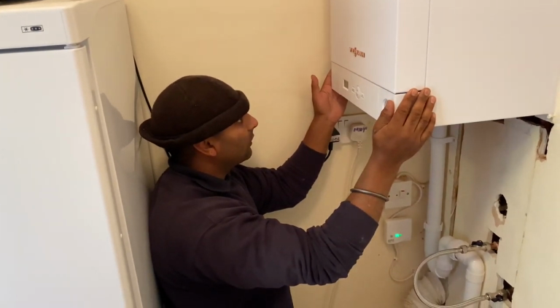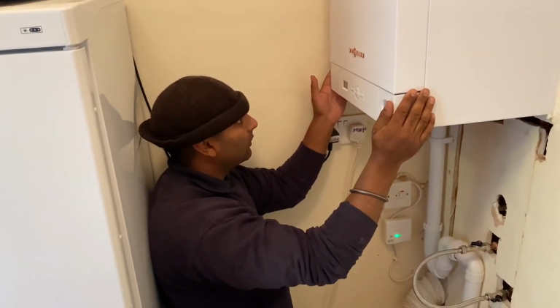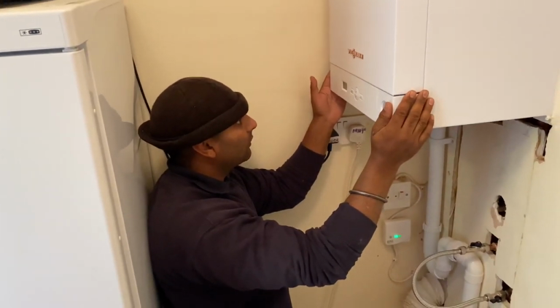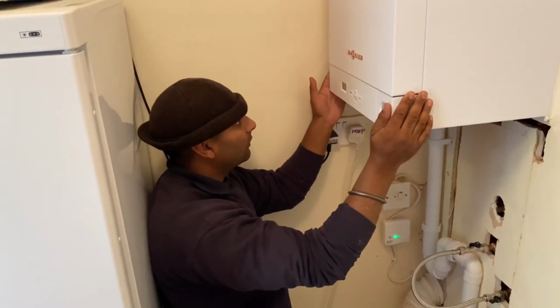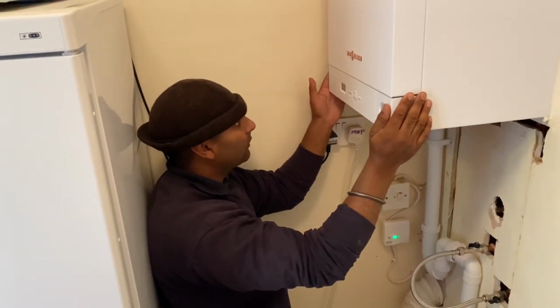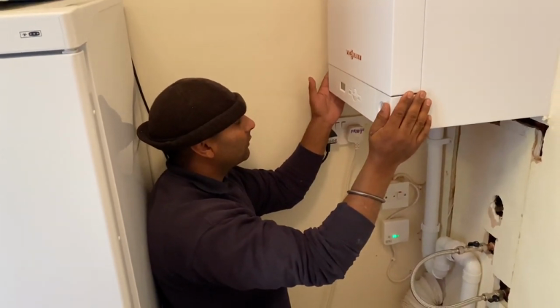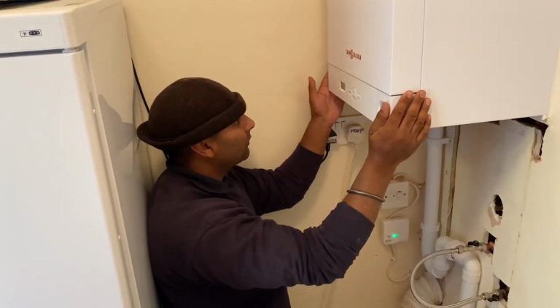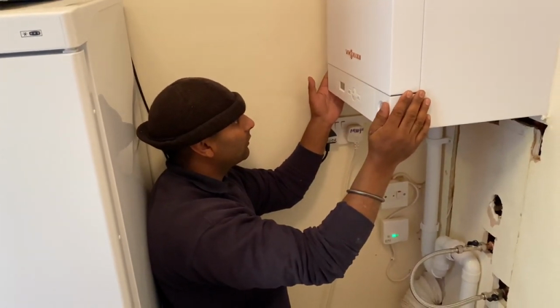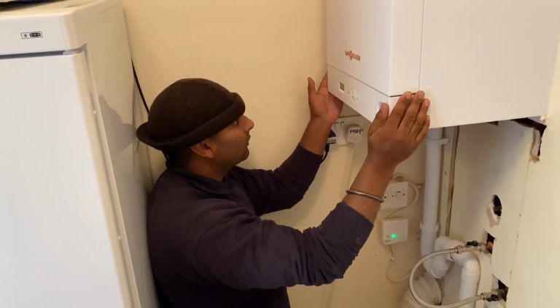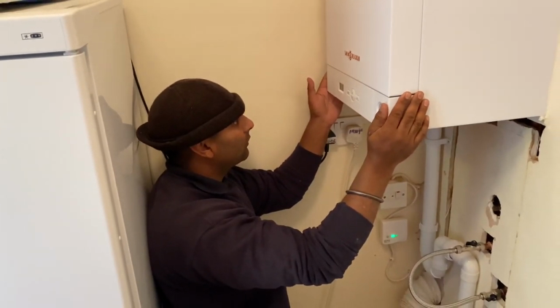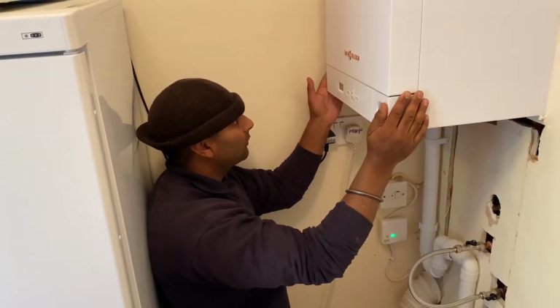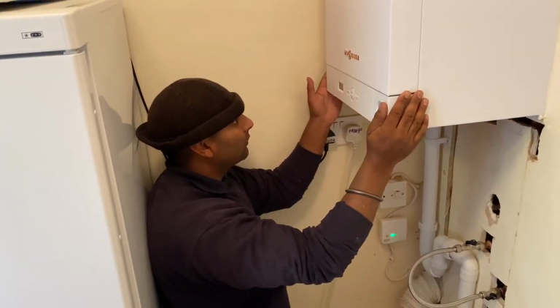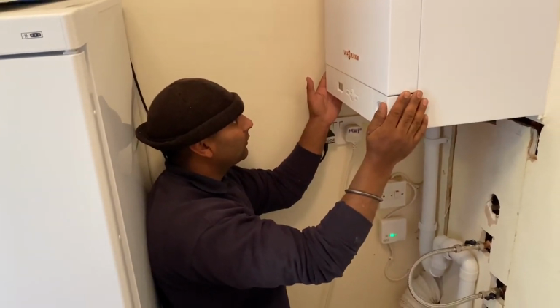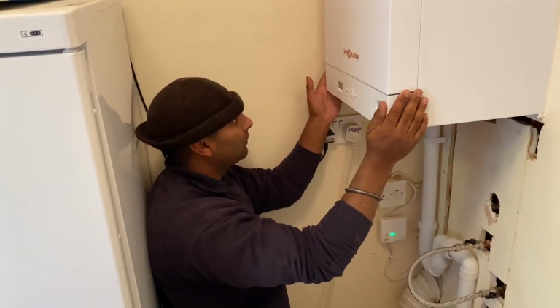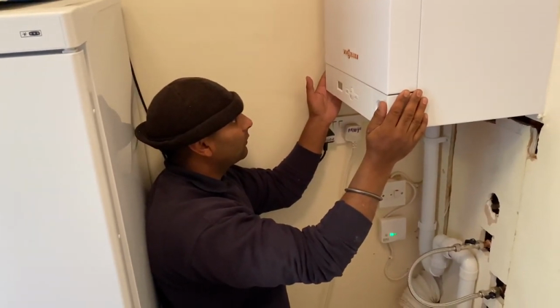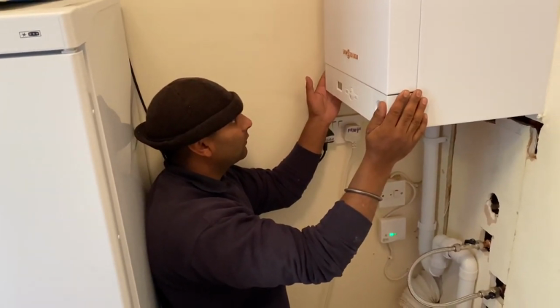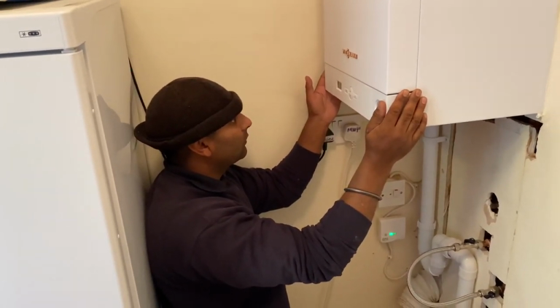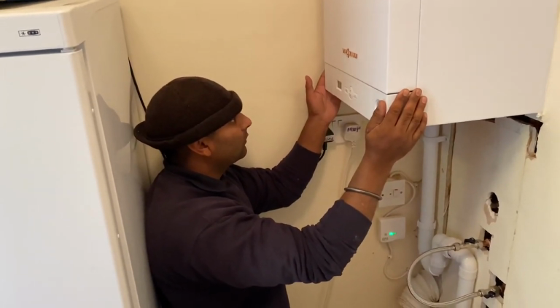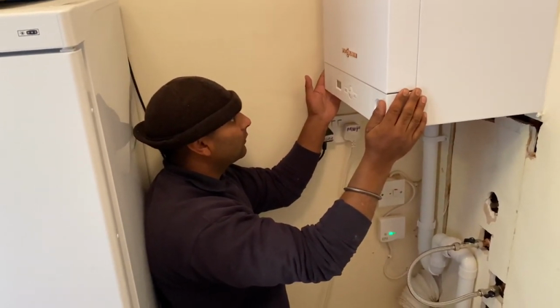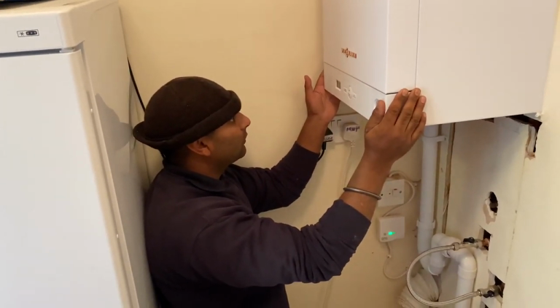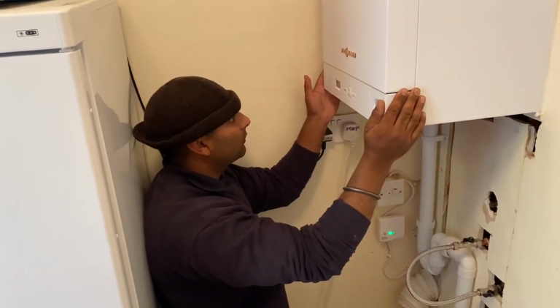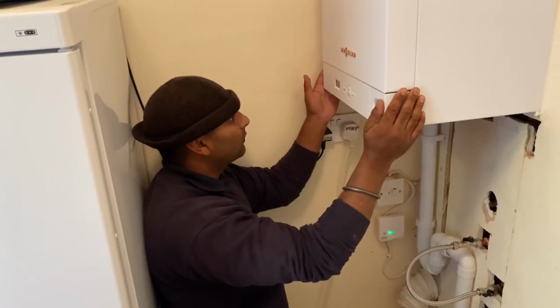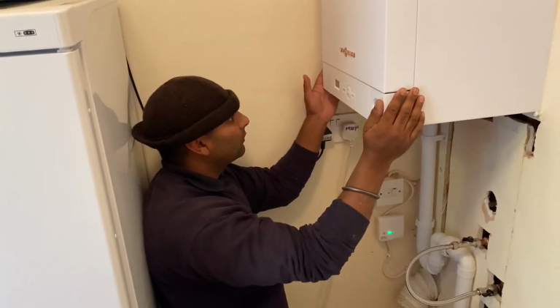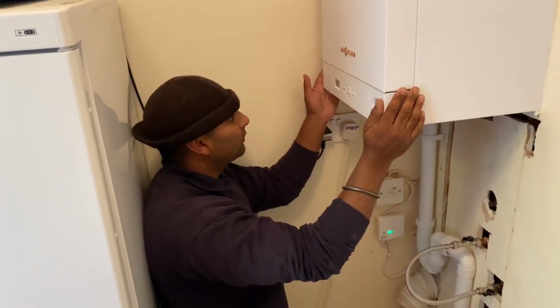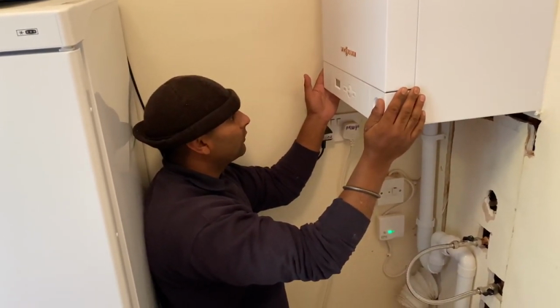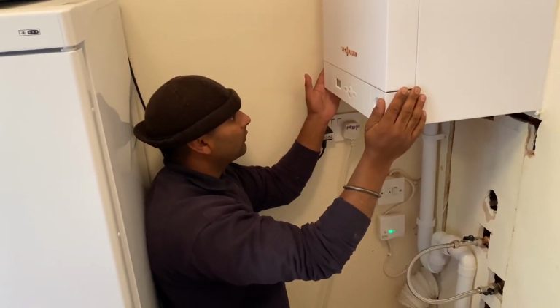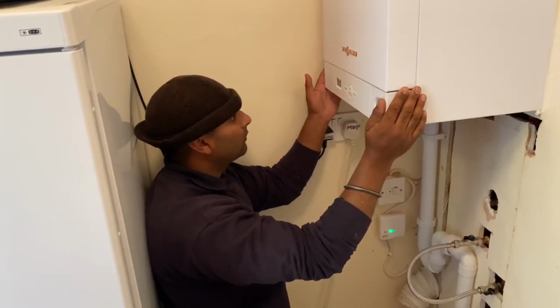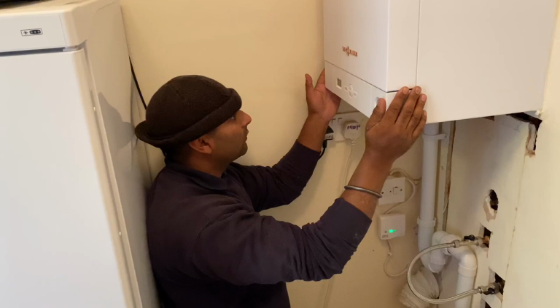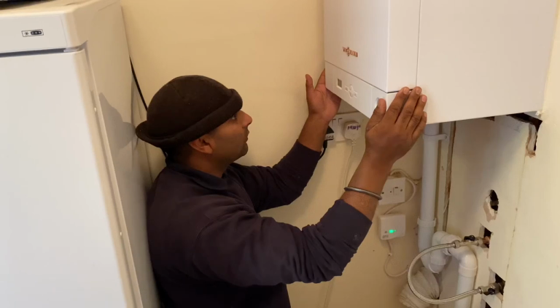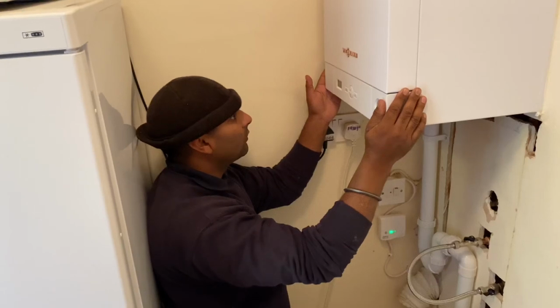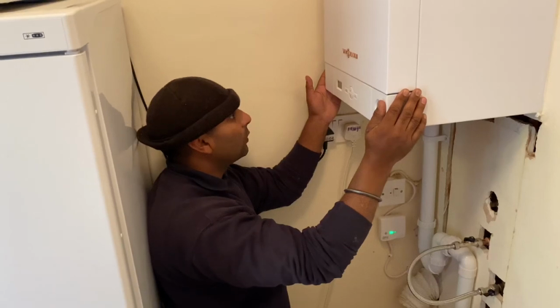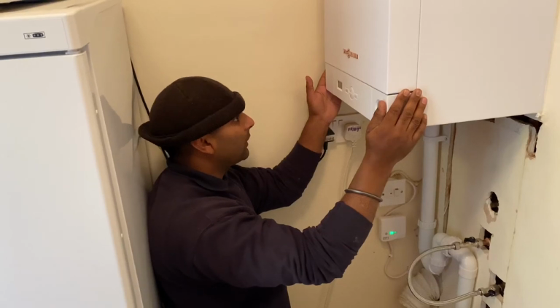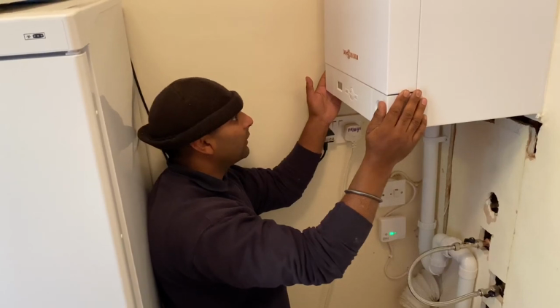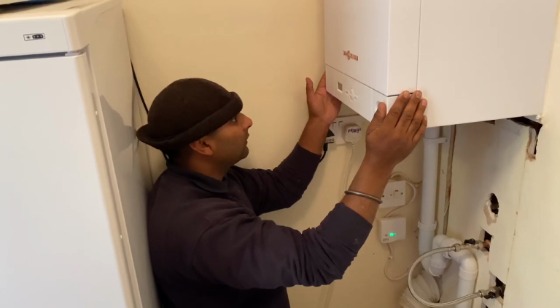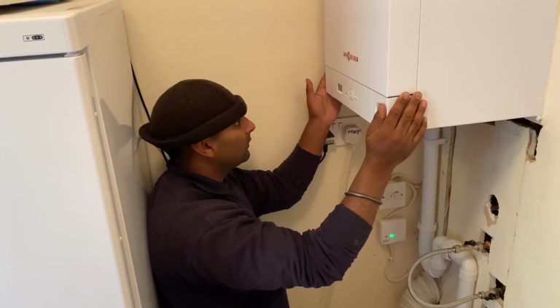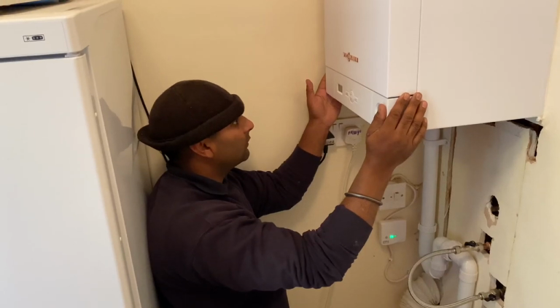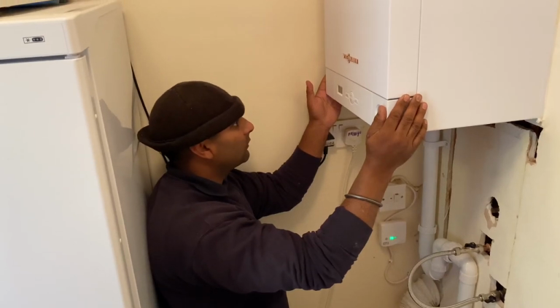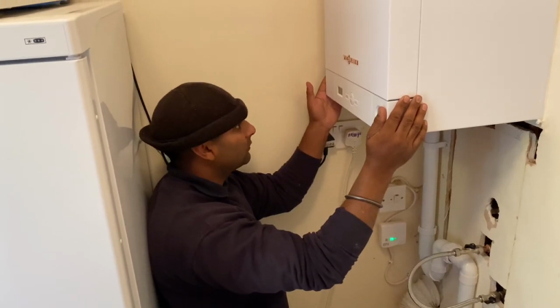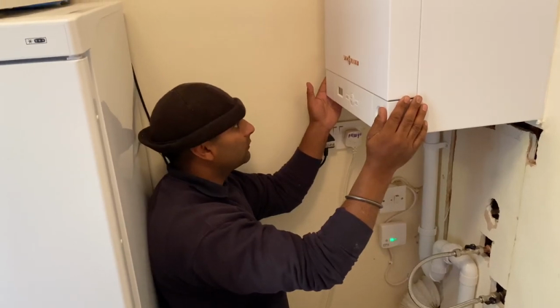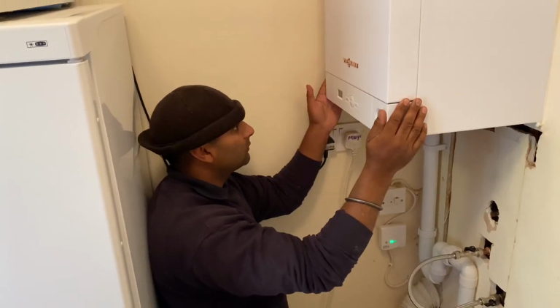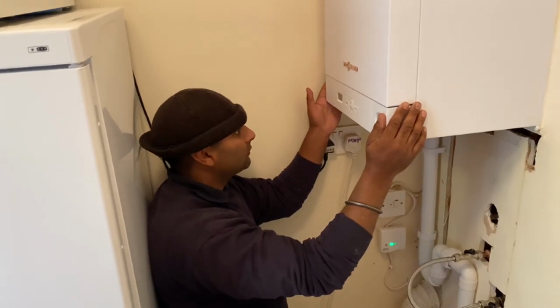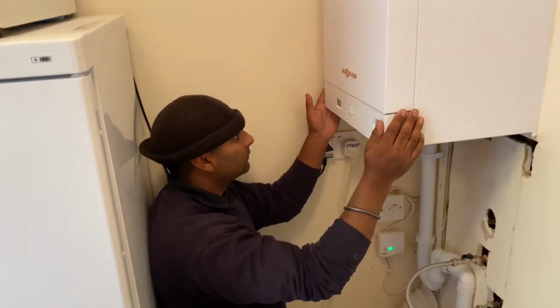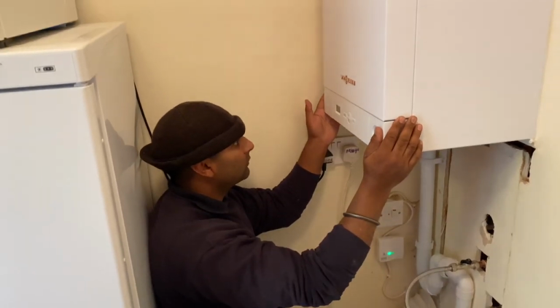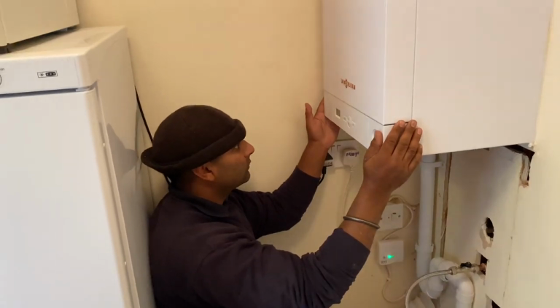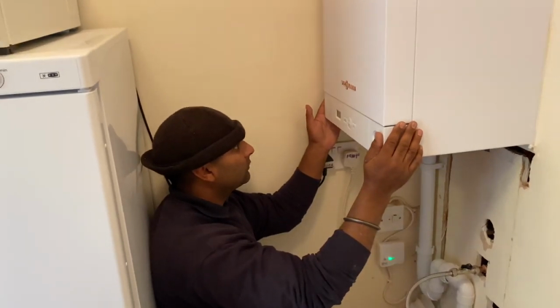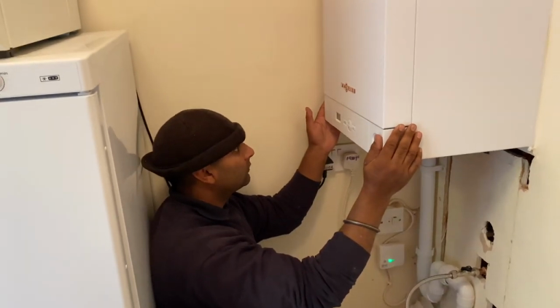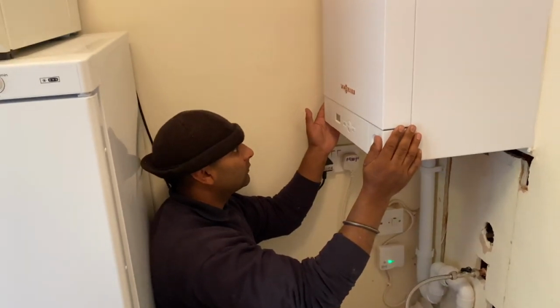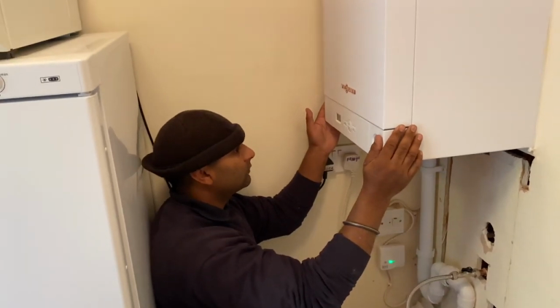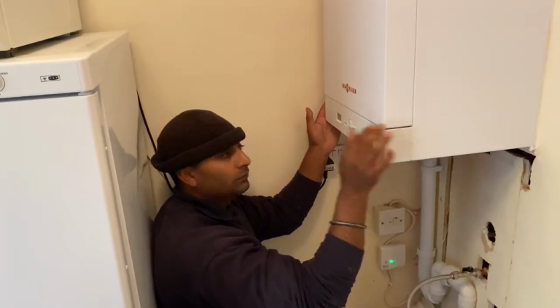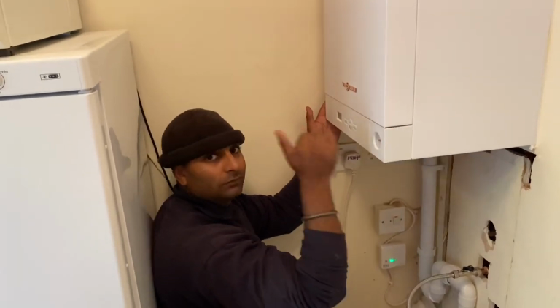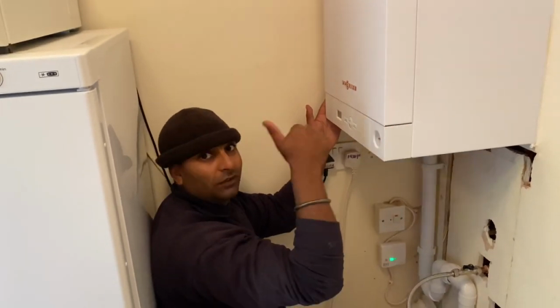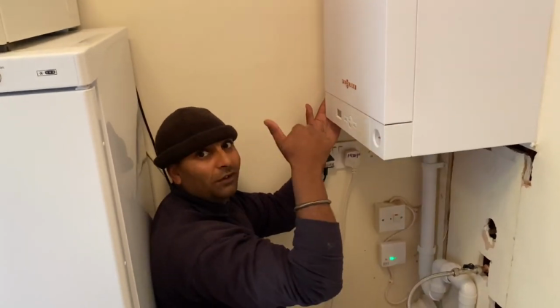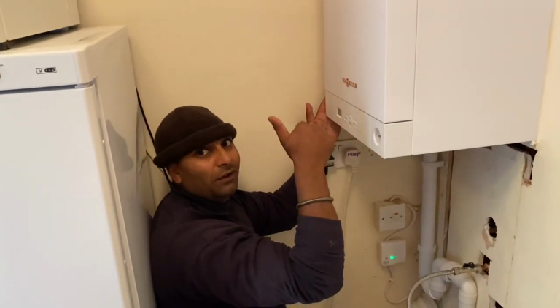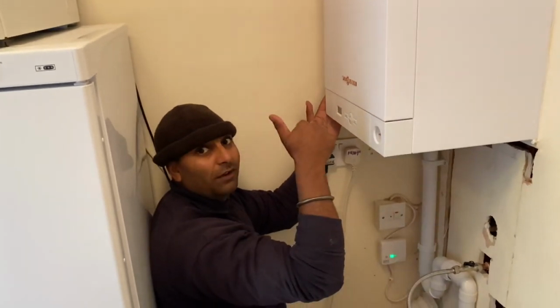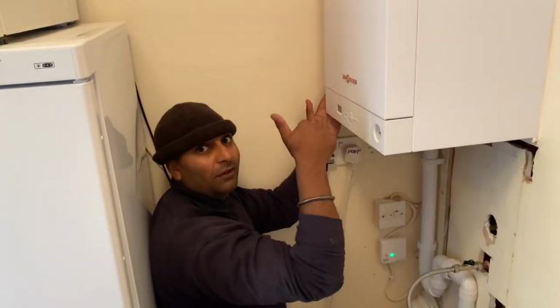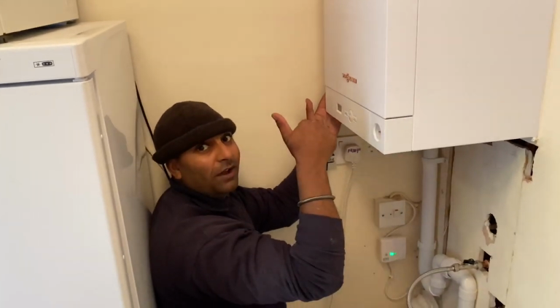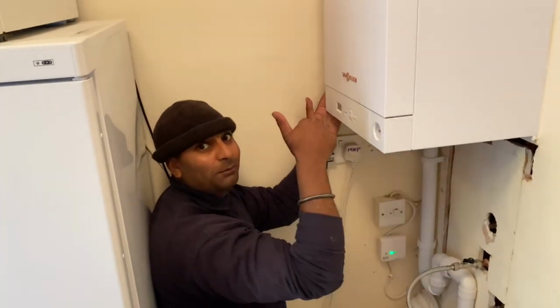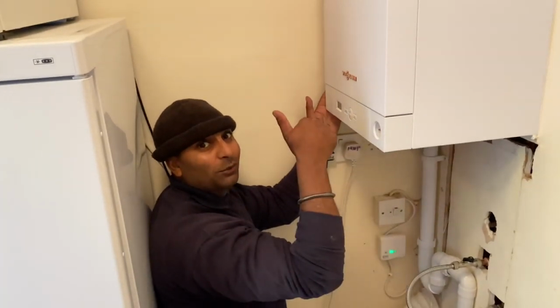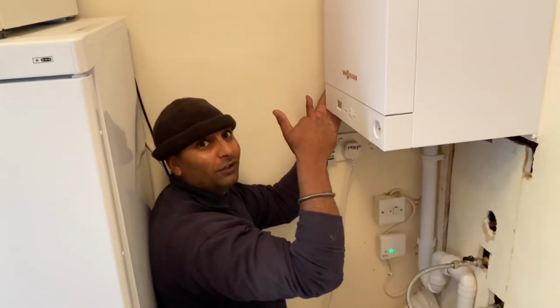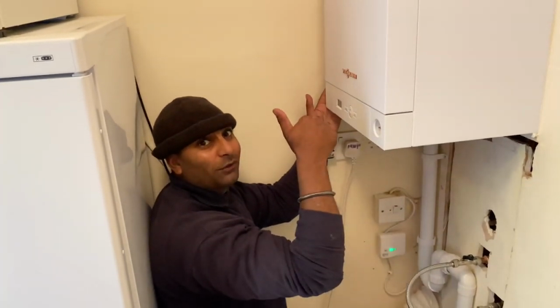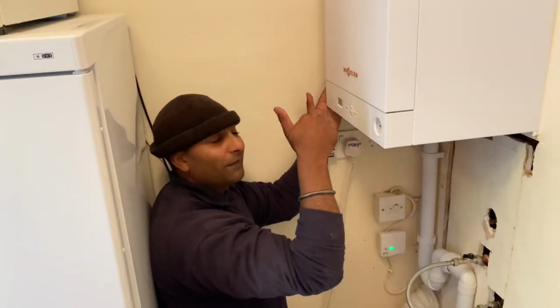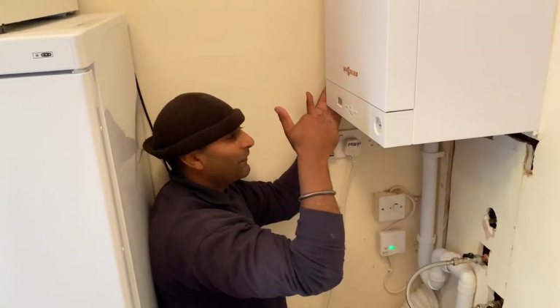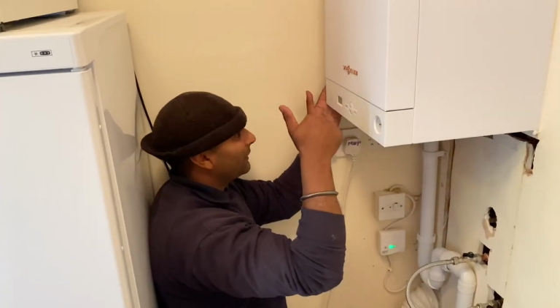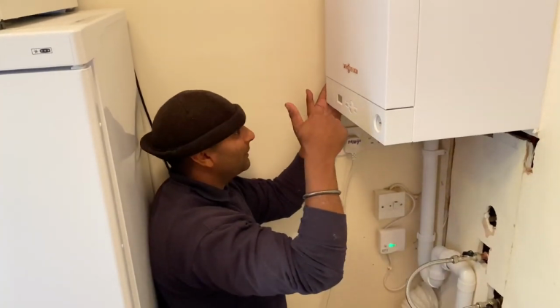So when would you need service mode? For checking your gas rate, and also when we're doing the flue gas analyser for high and low, and also if you're coming to do a service as well. Are you happy? Absolutely great, thank you.